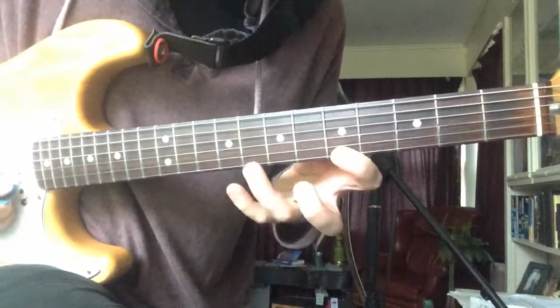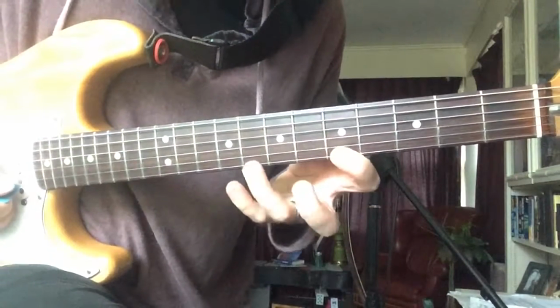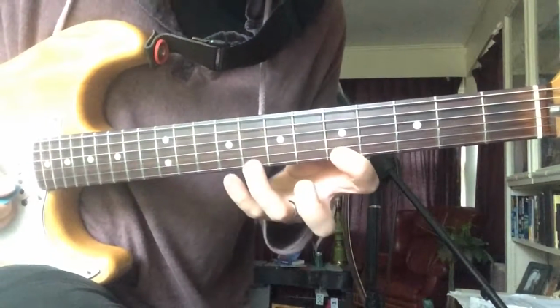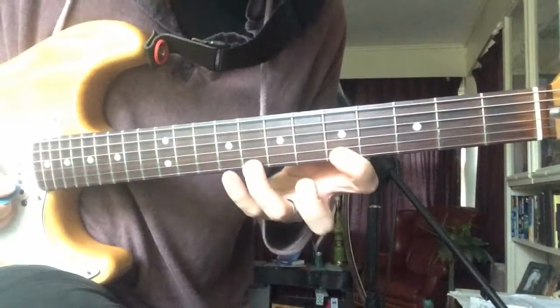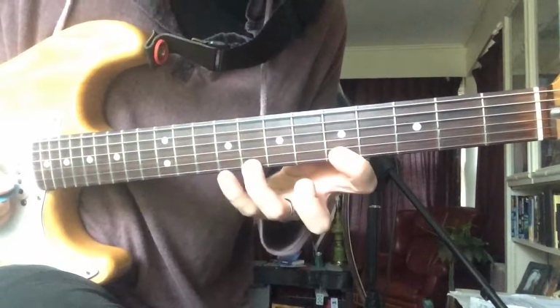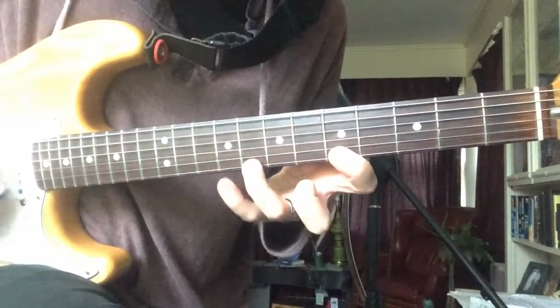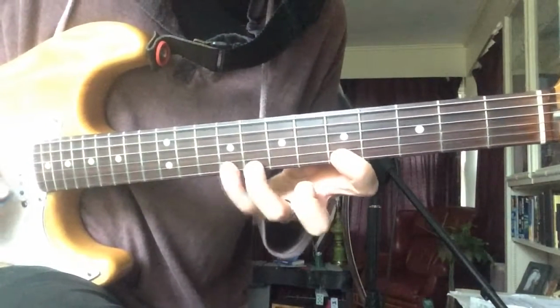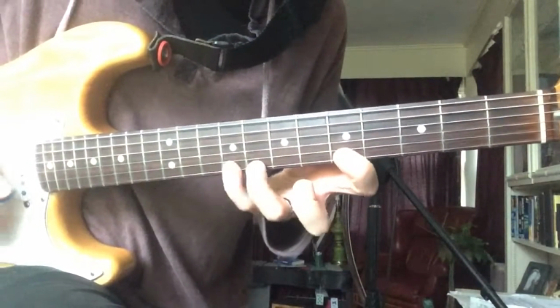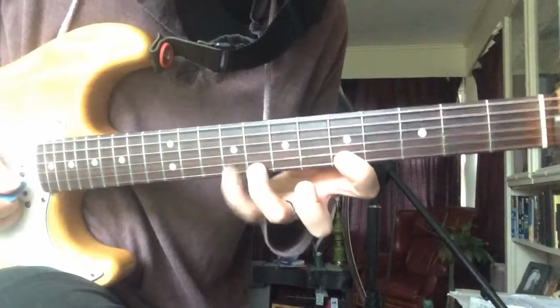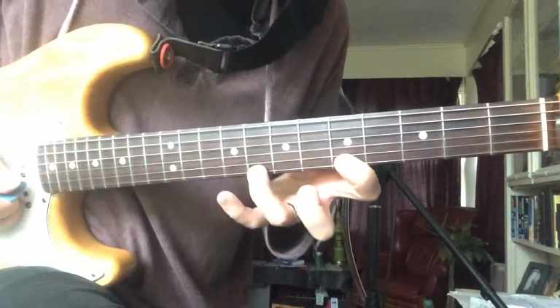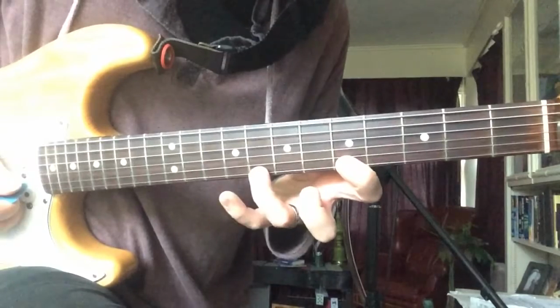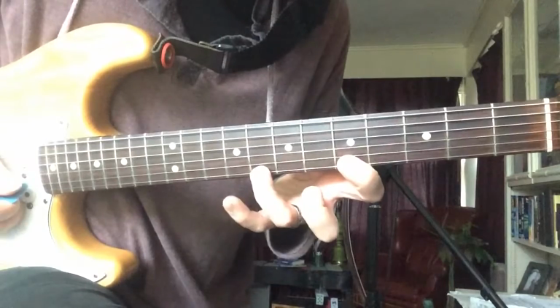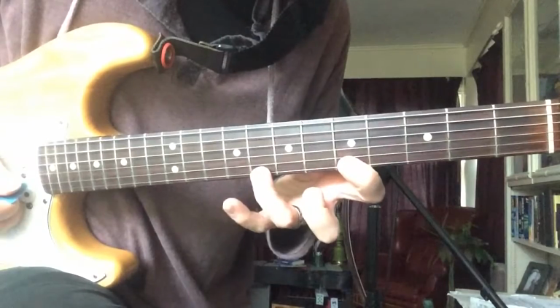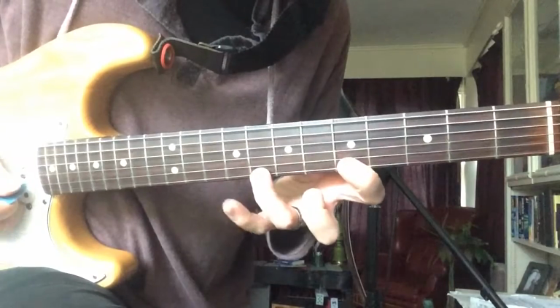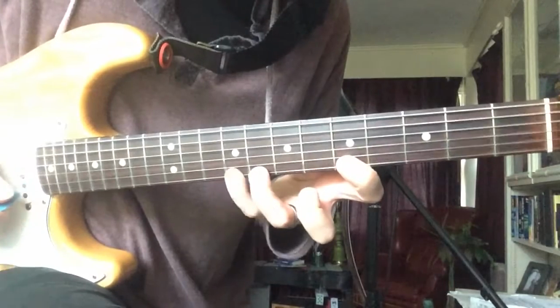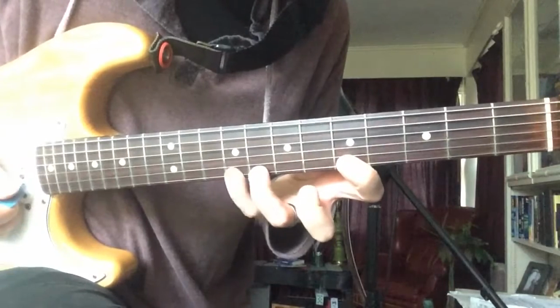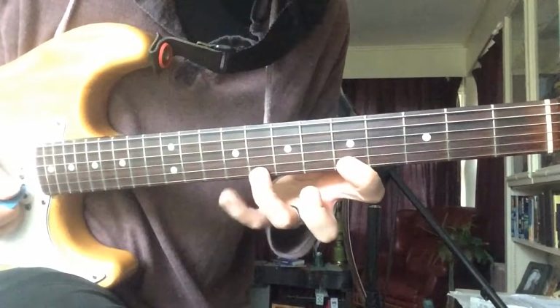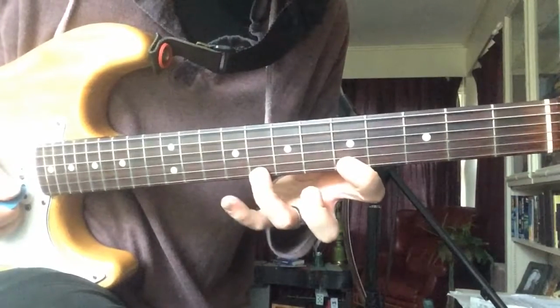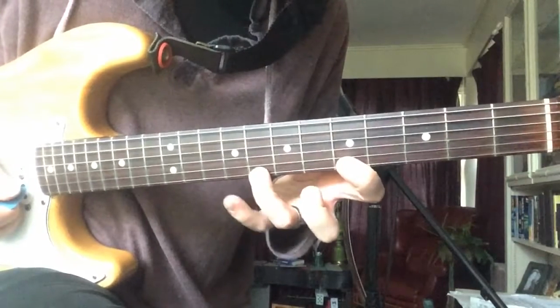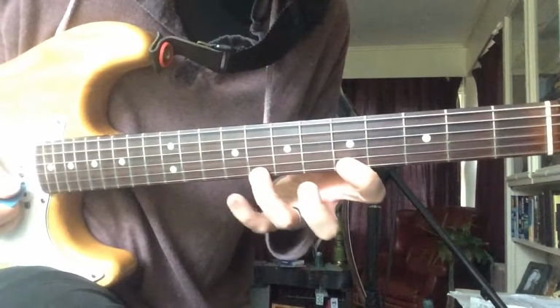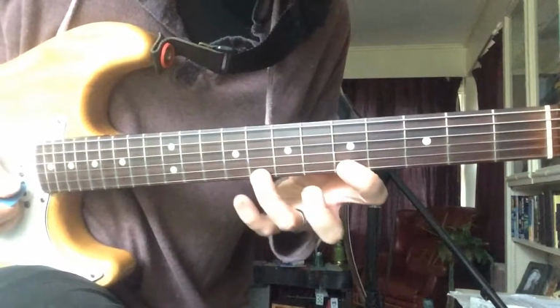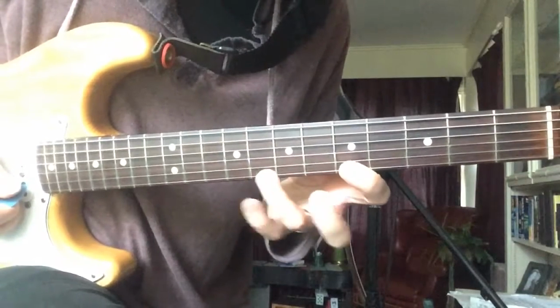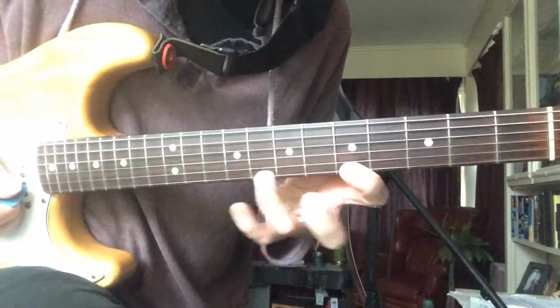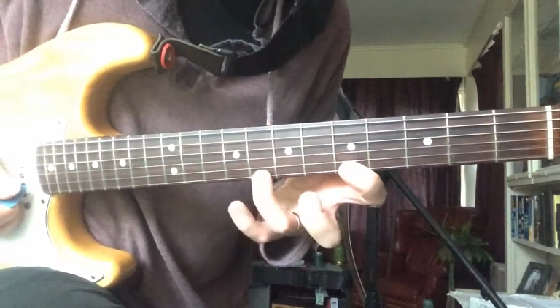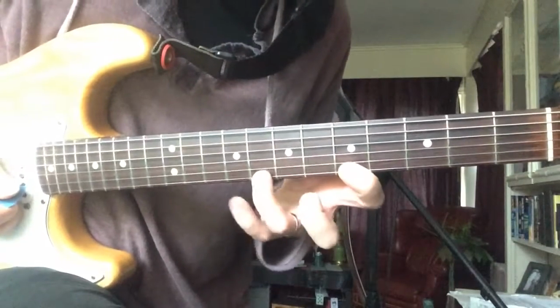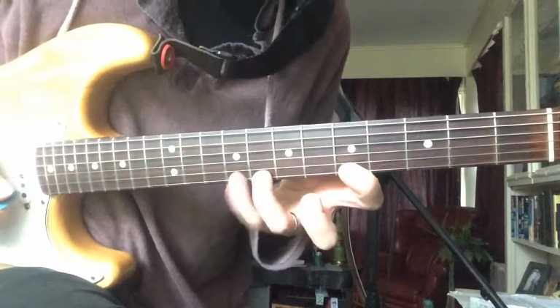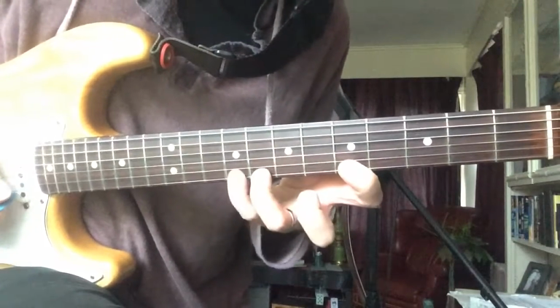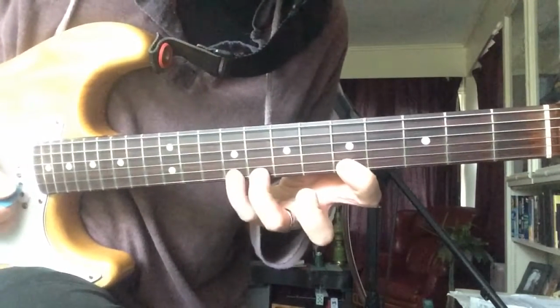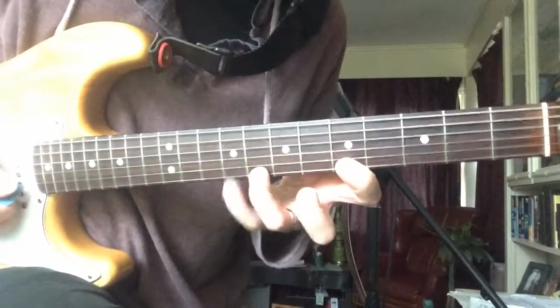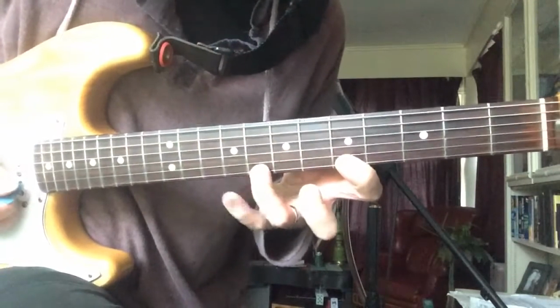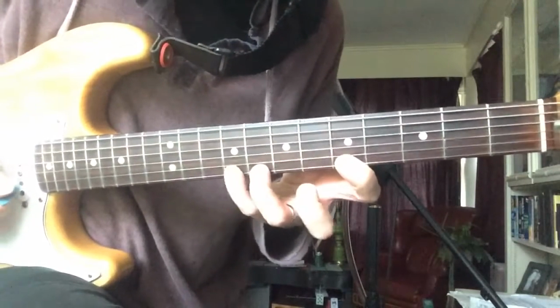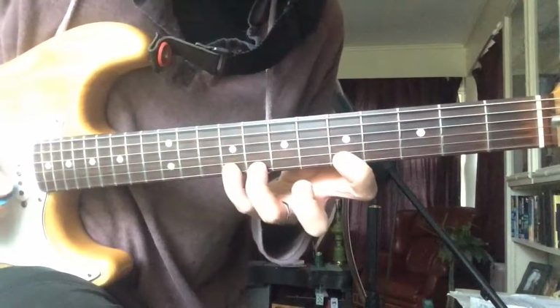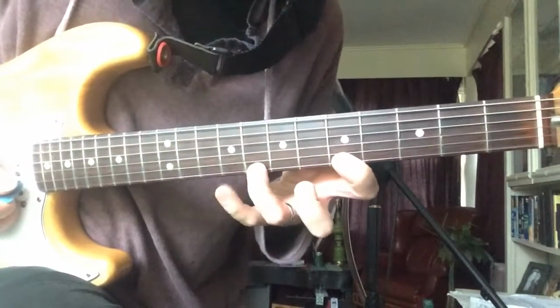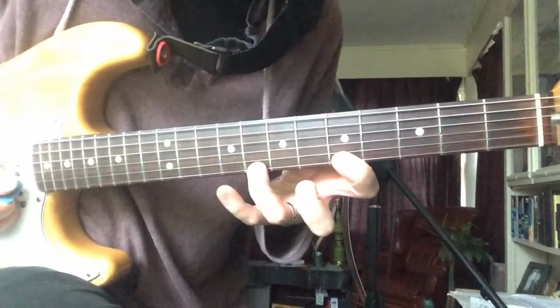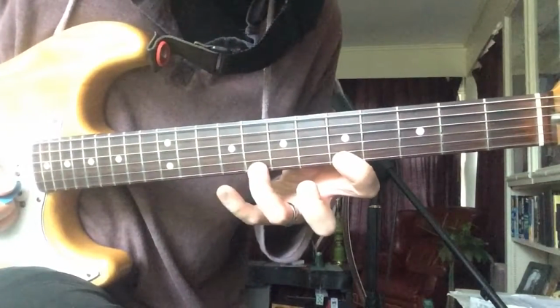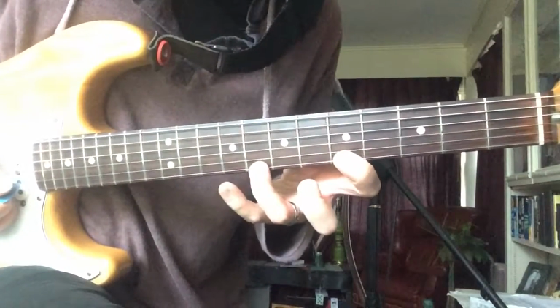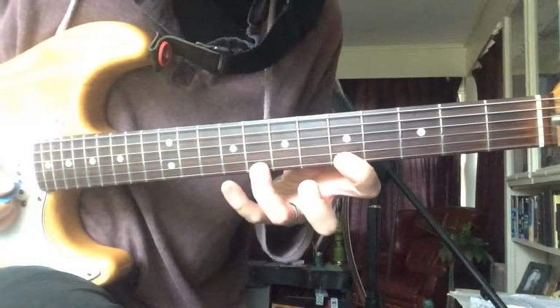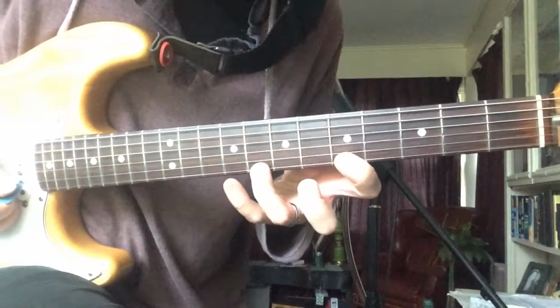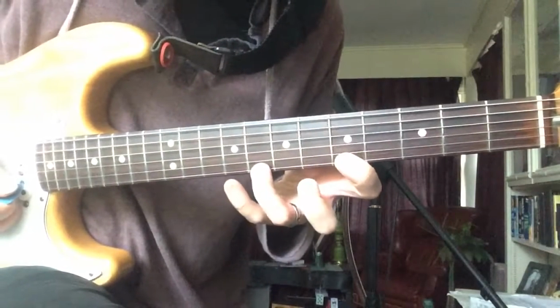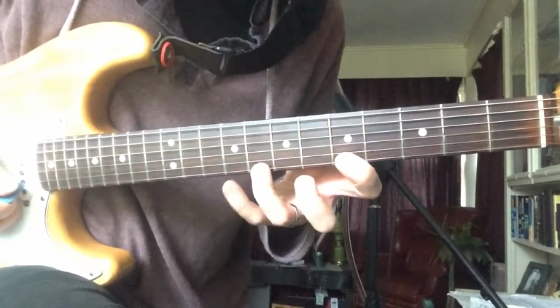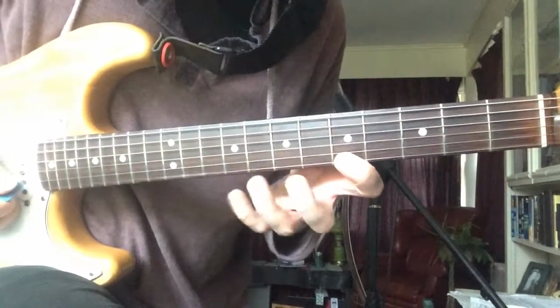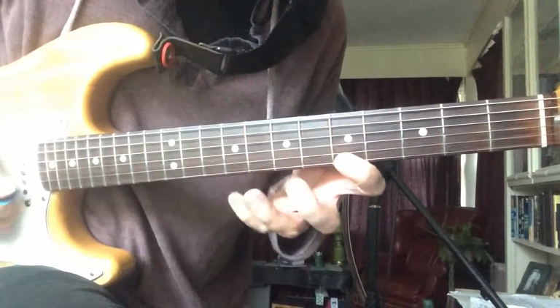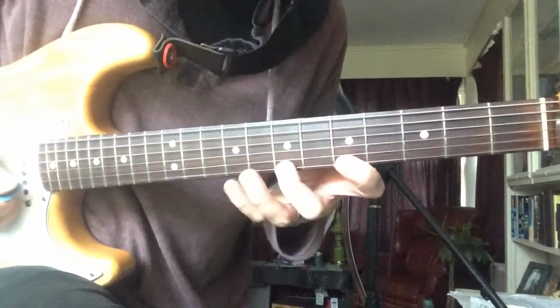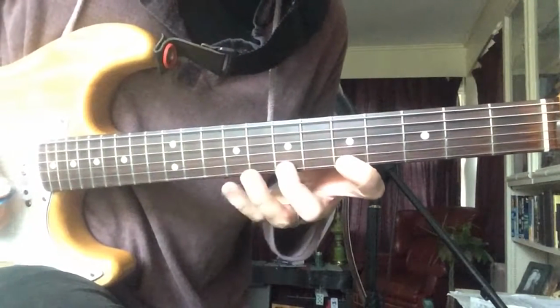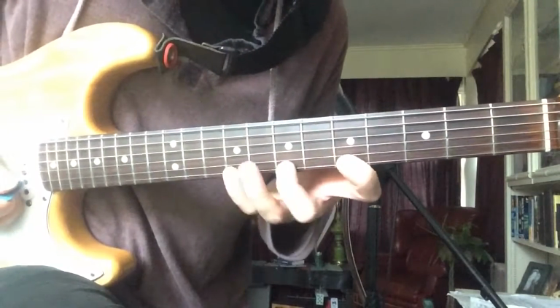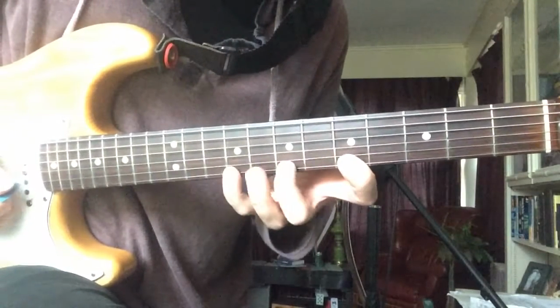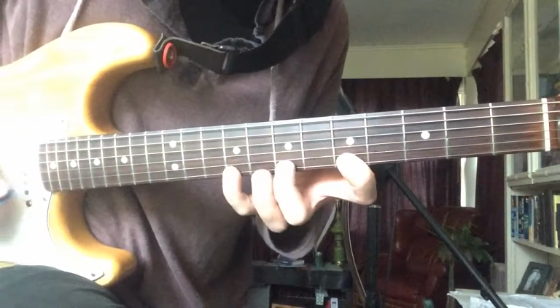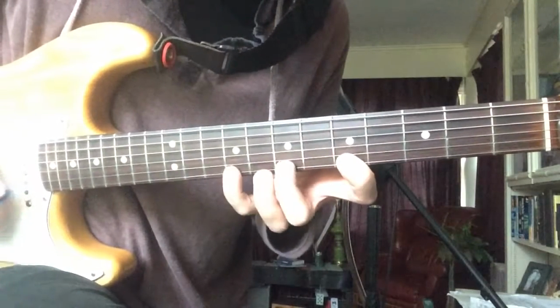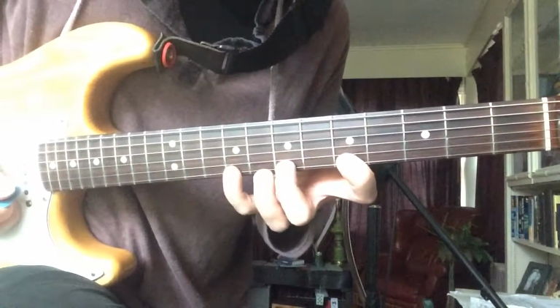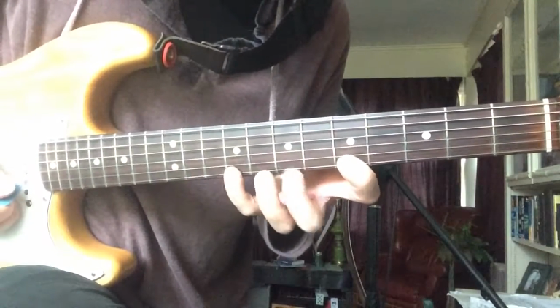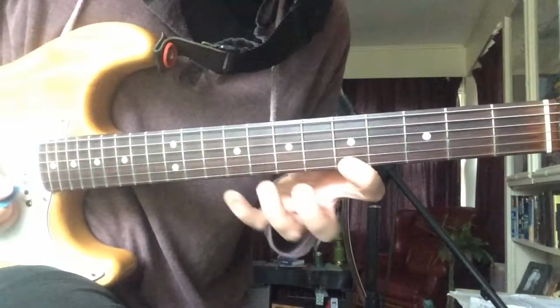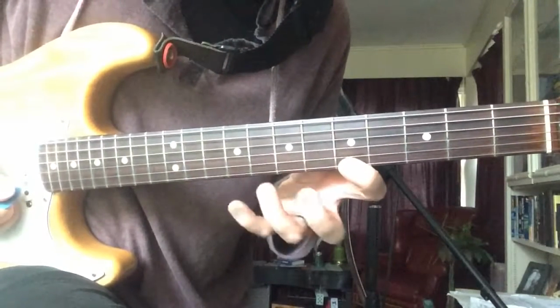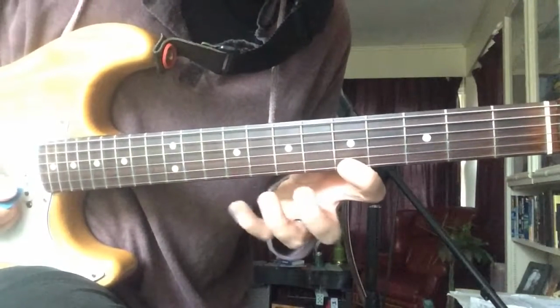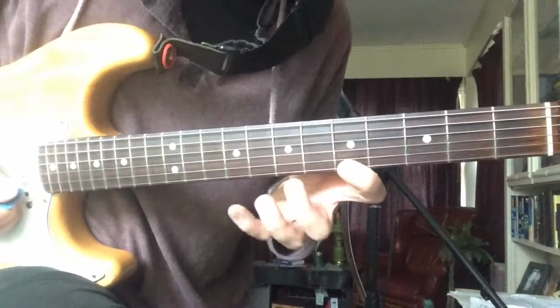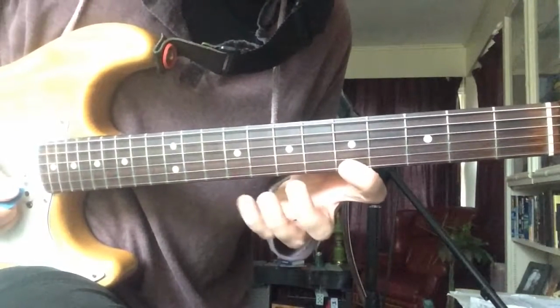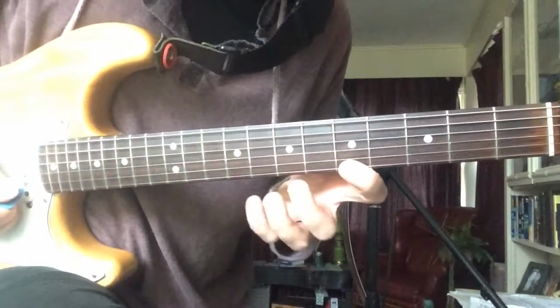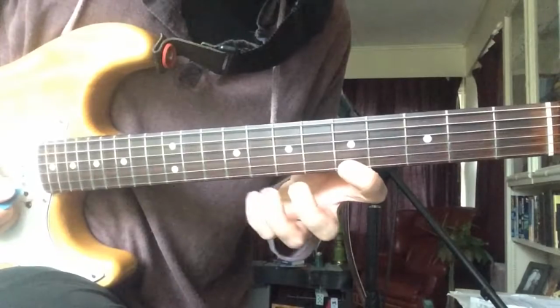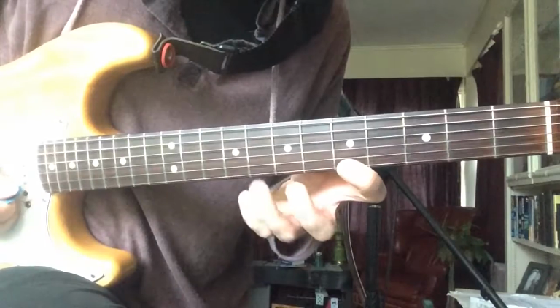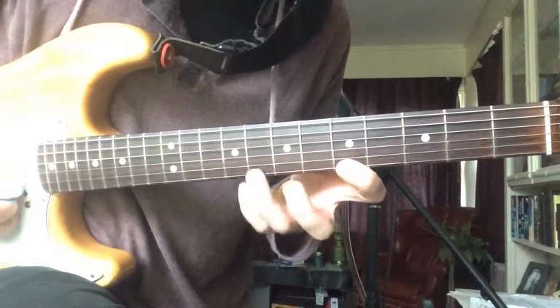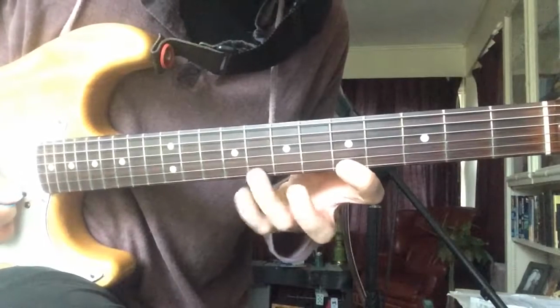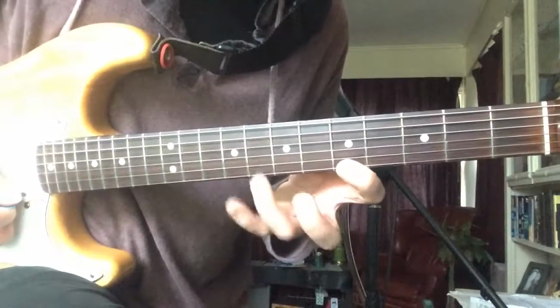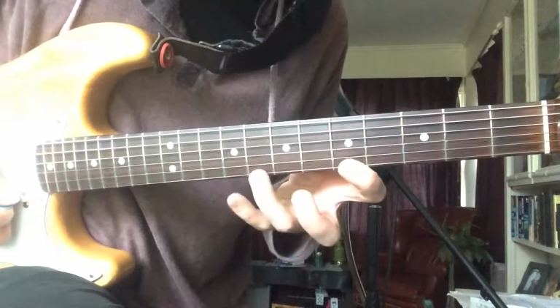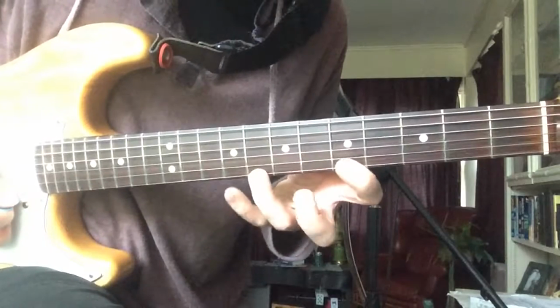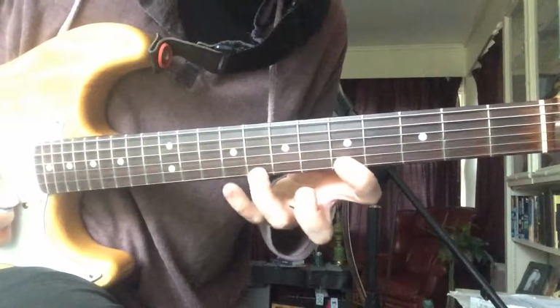Now here — slide the minor 3rd up to that major 3rd. Alright, but he's doing this.